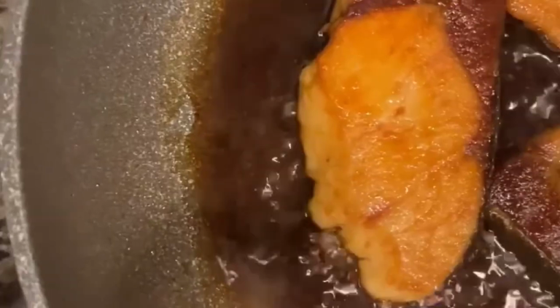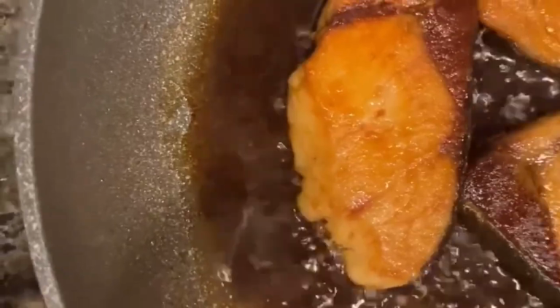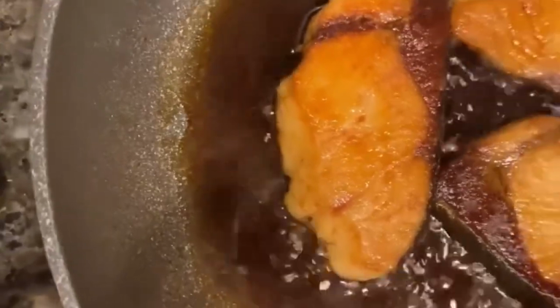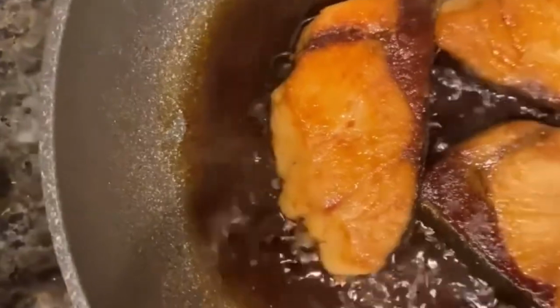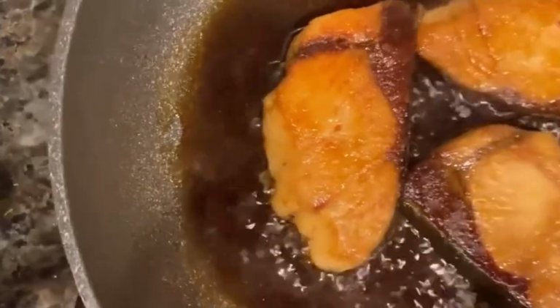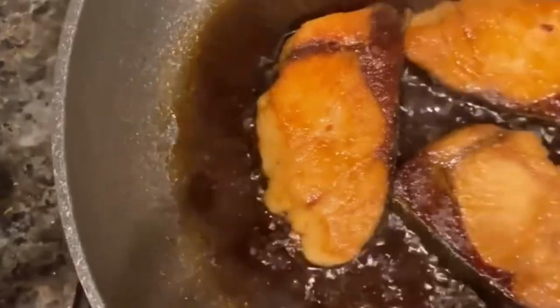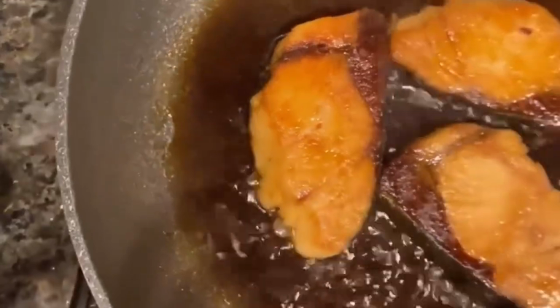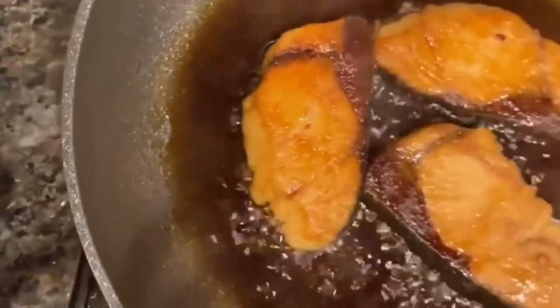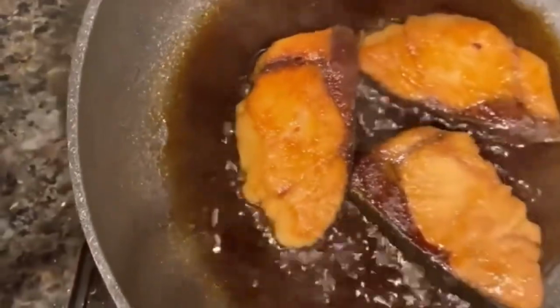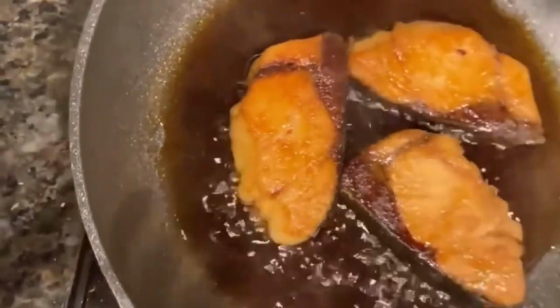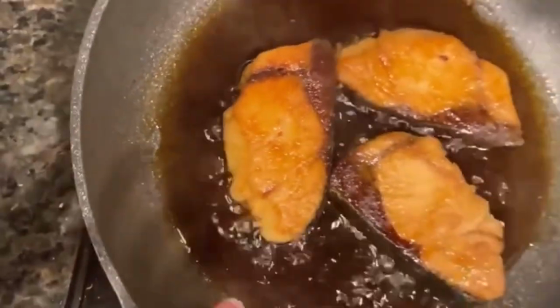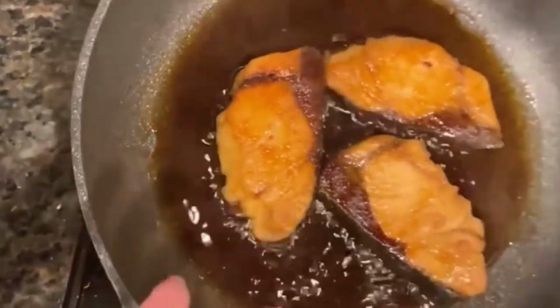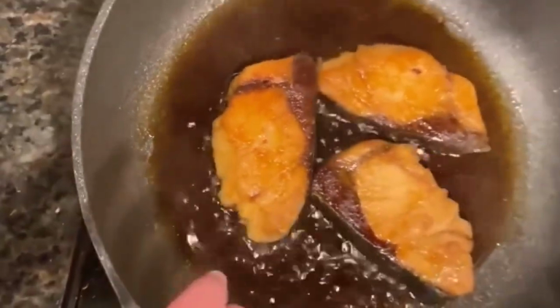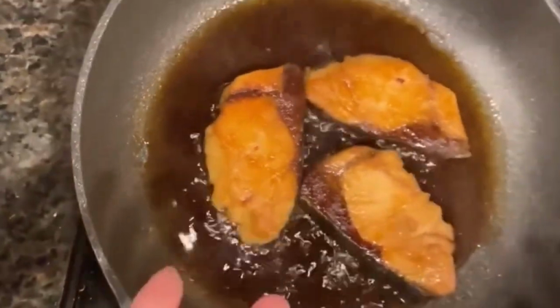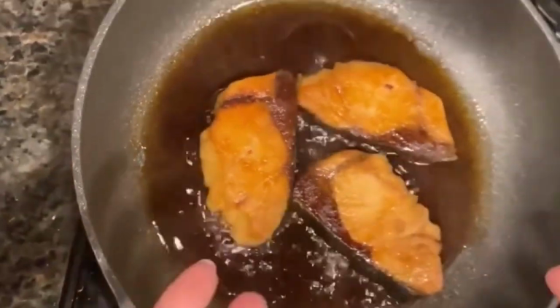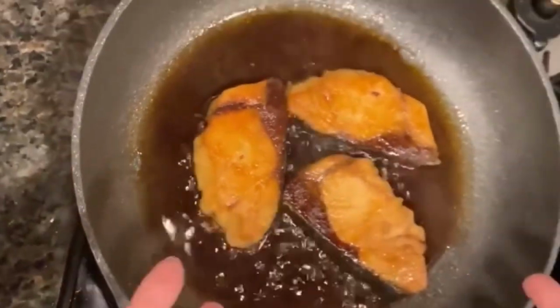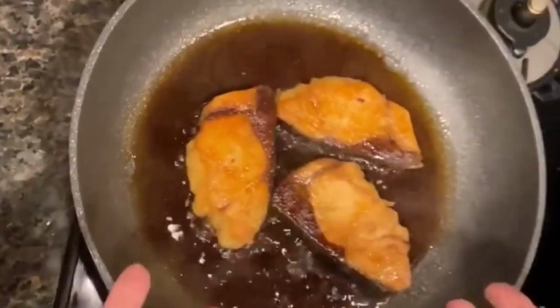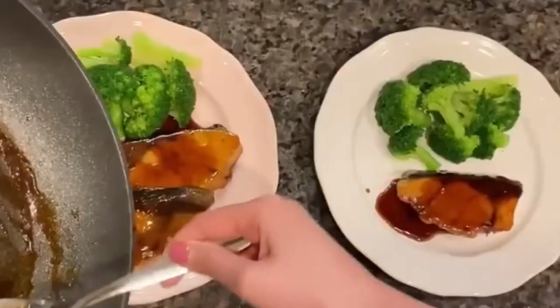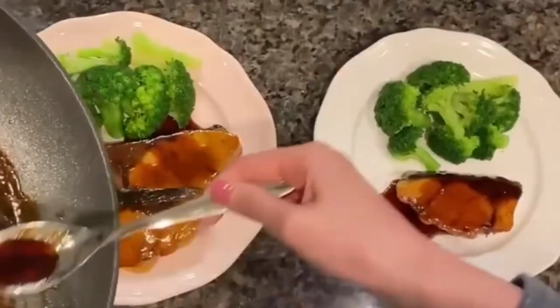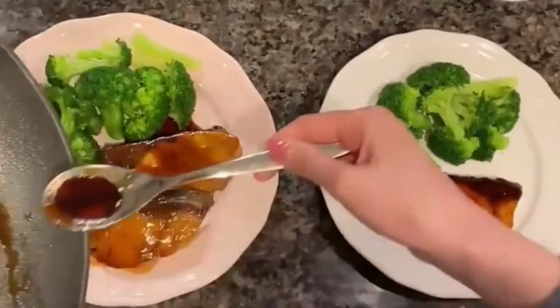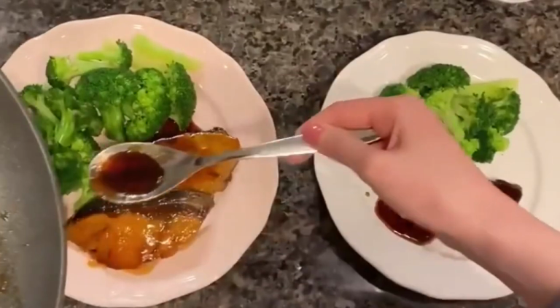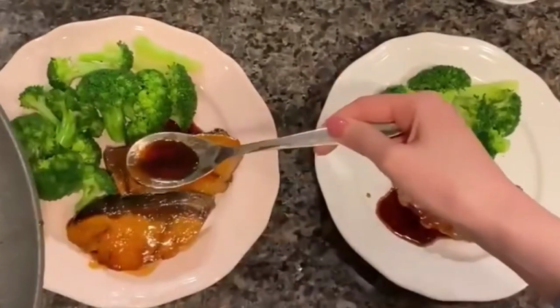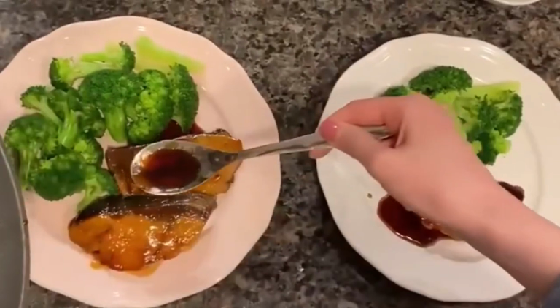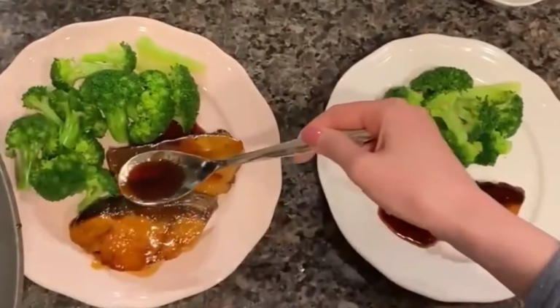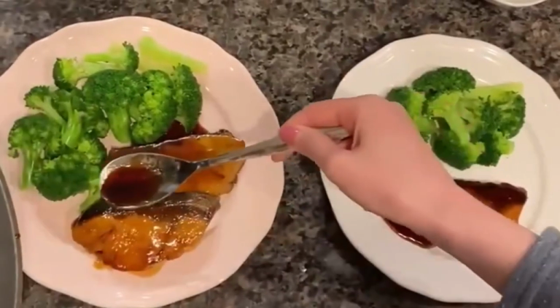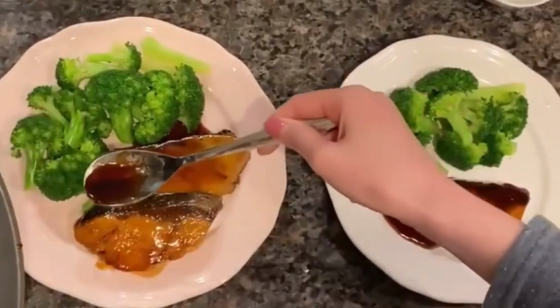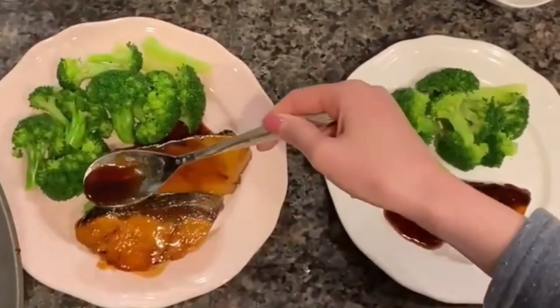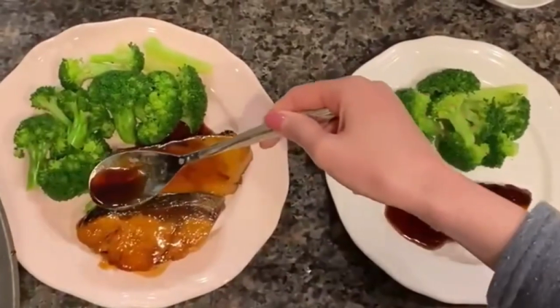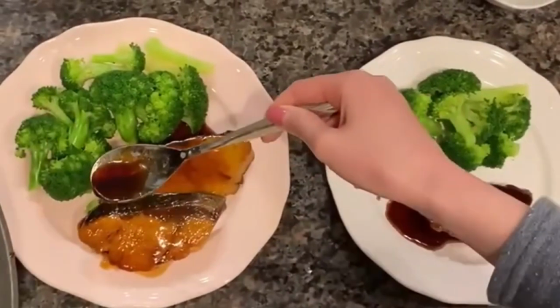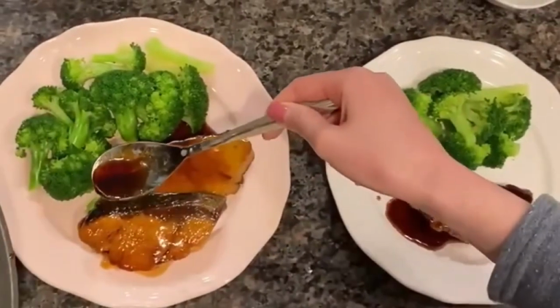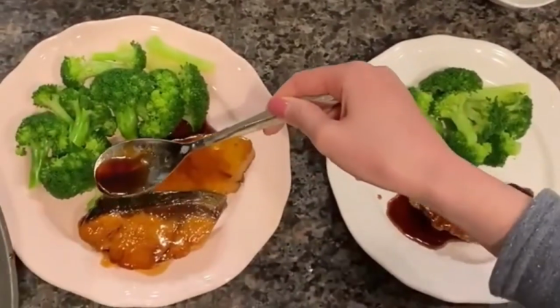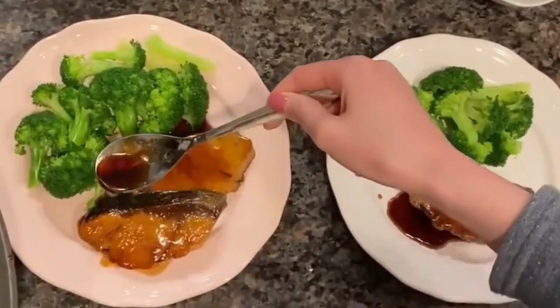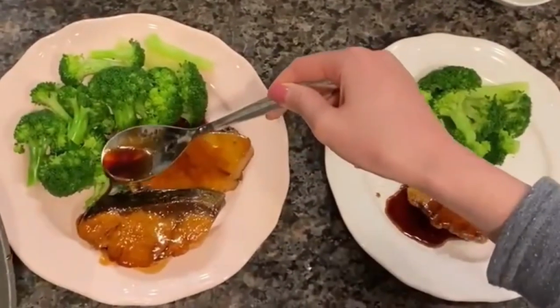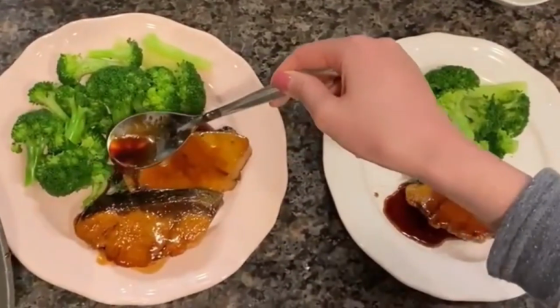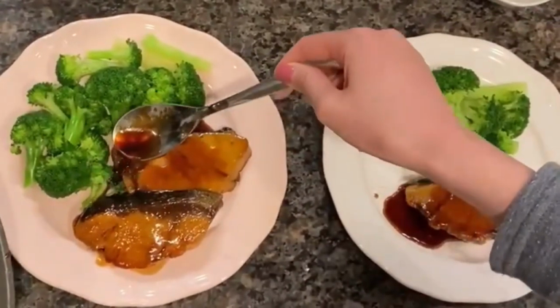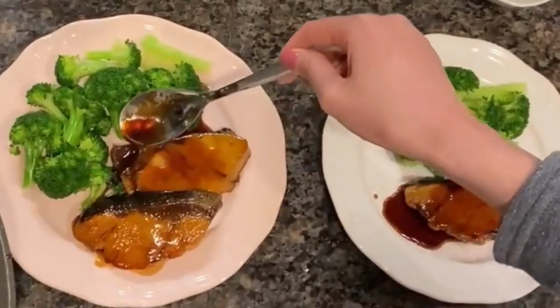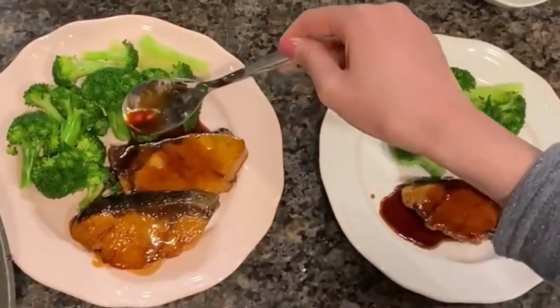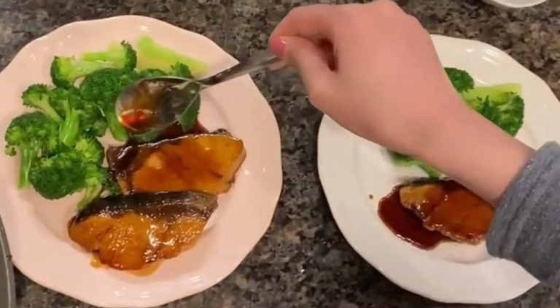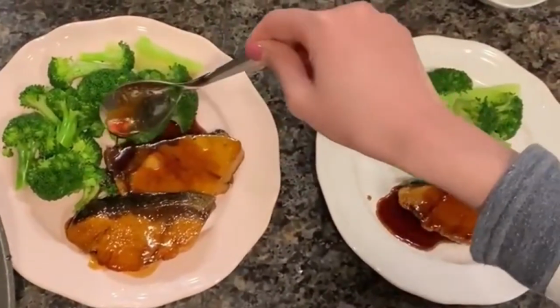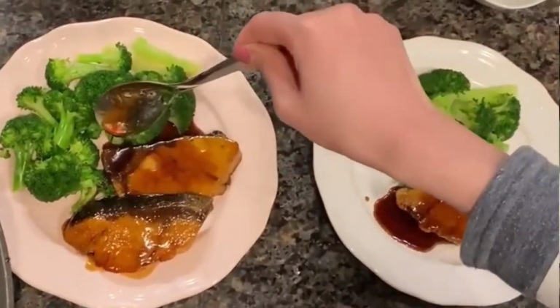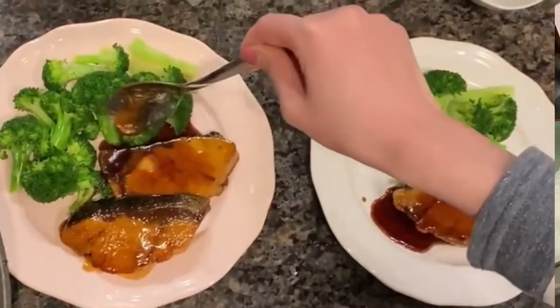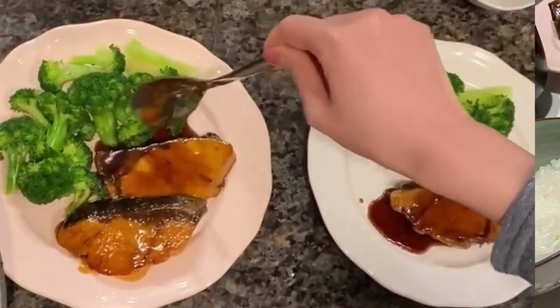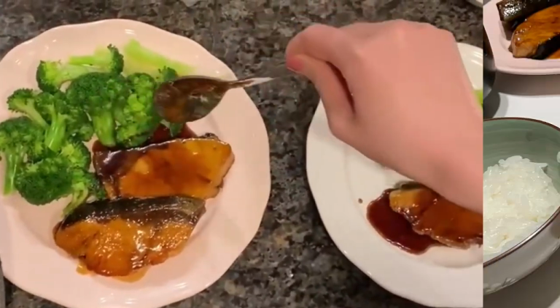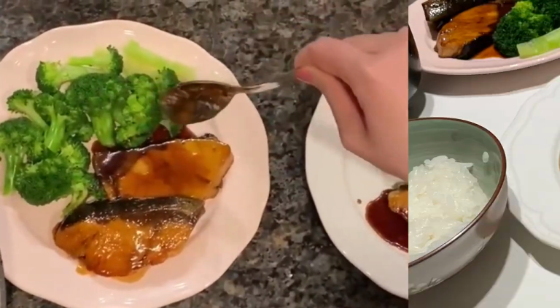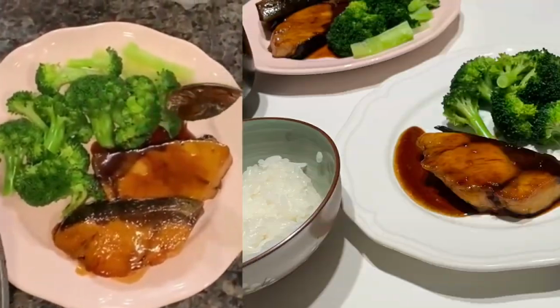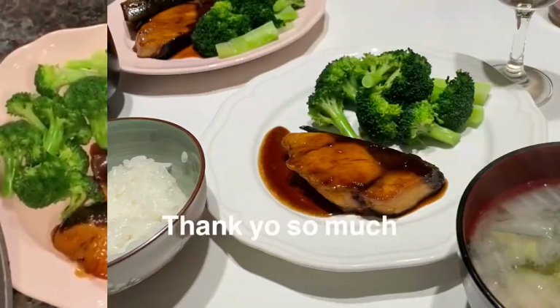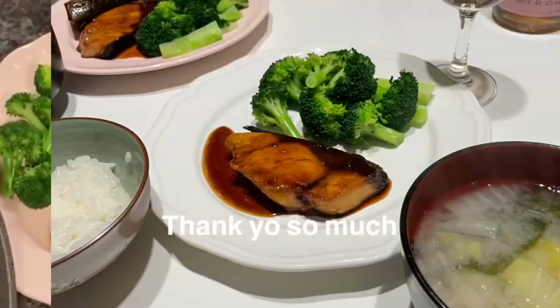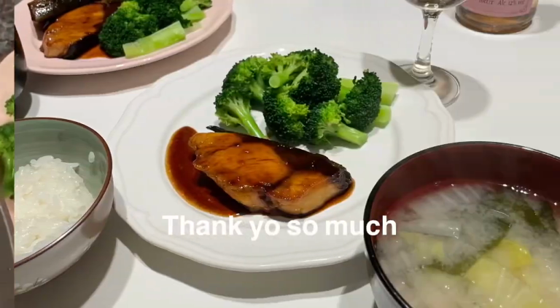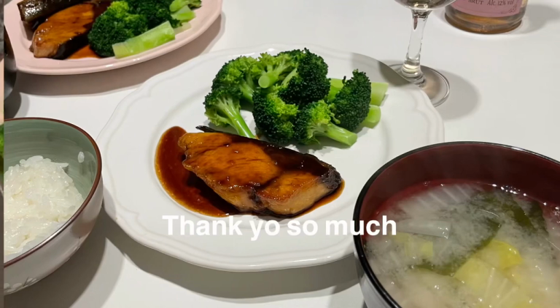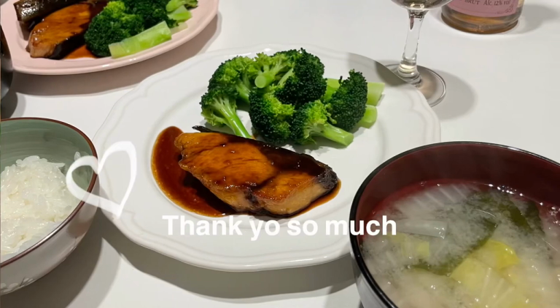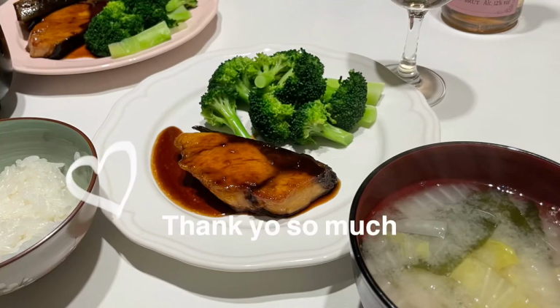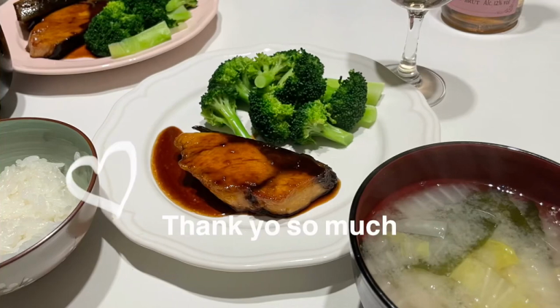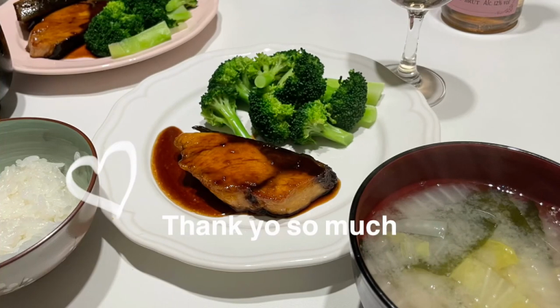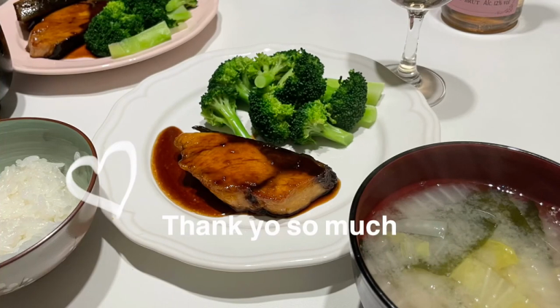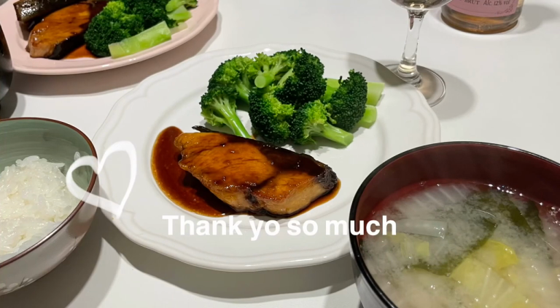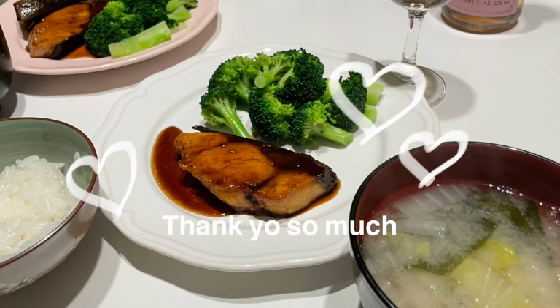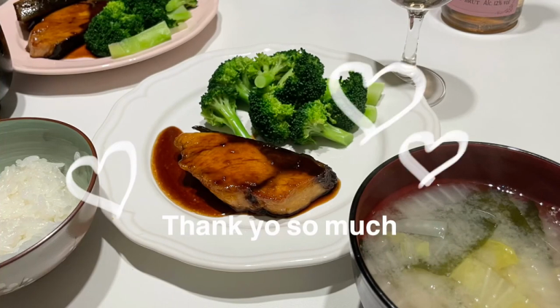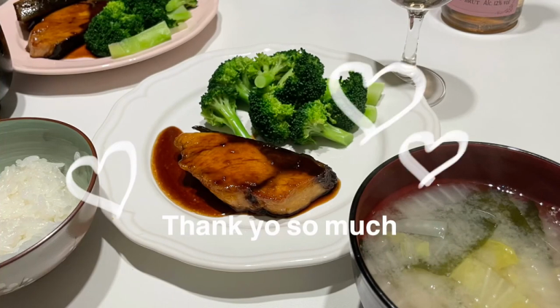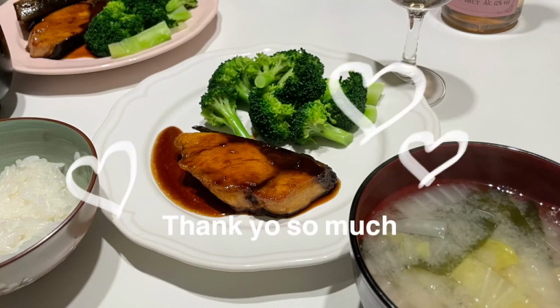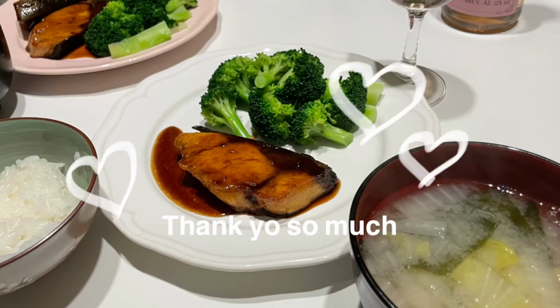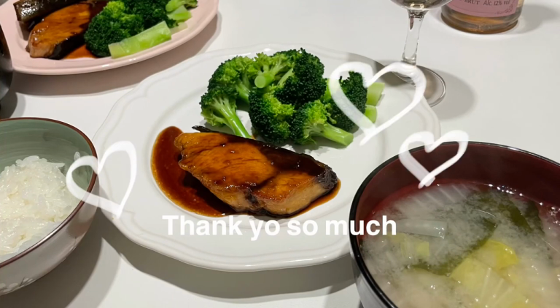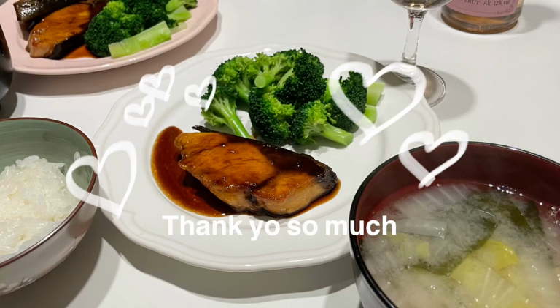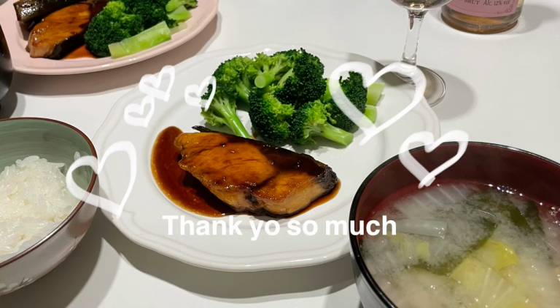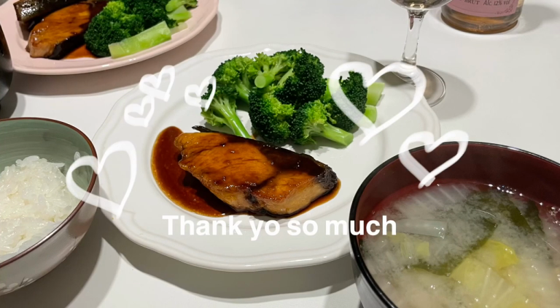We are planning on posting some more cooking and travel videos, so stay tuned and thank you so much for your support. We really appreciate it.